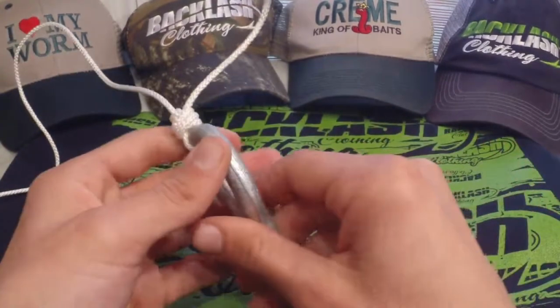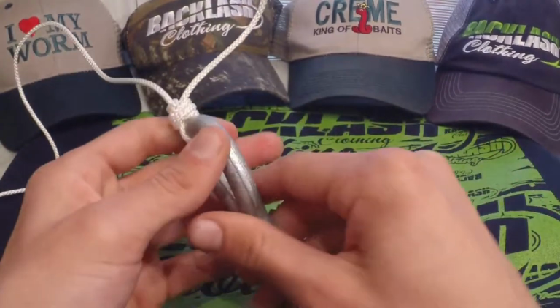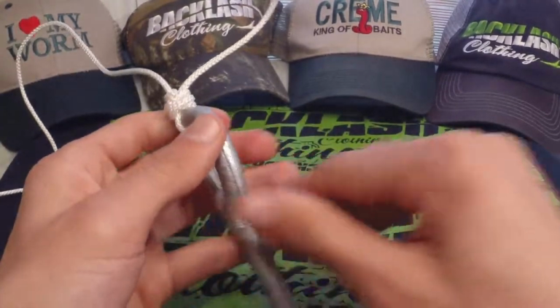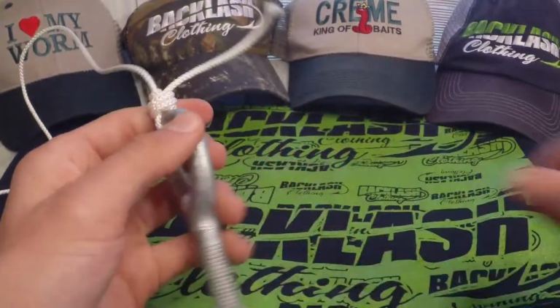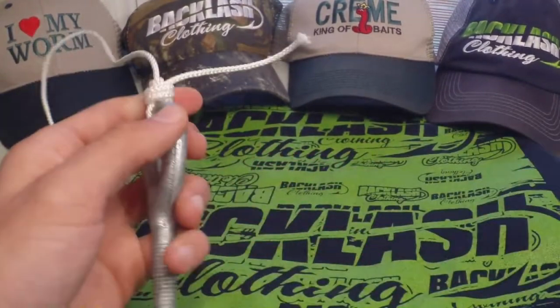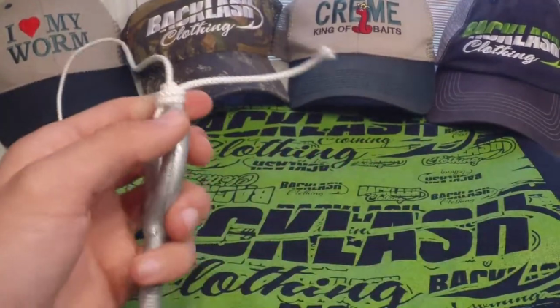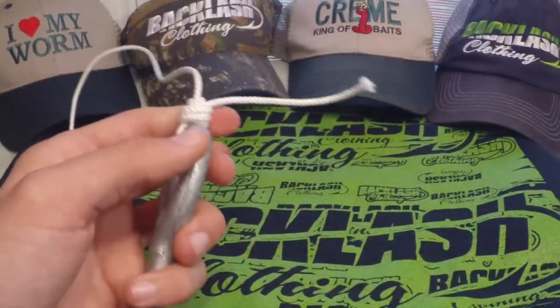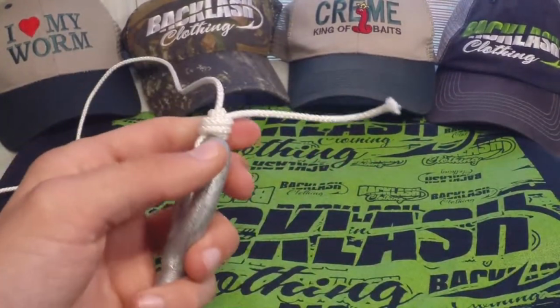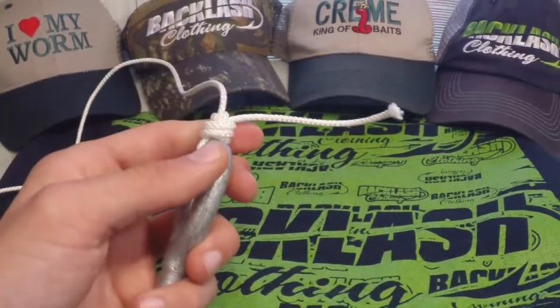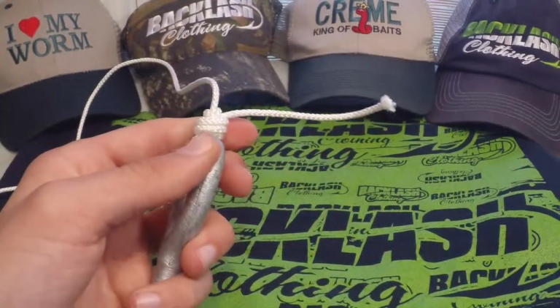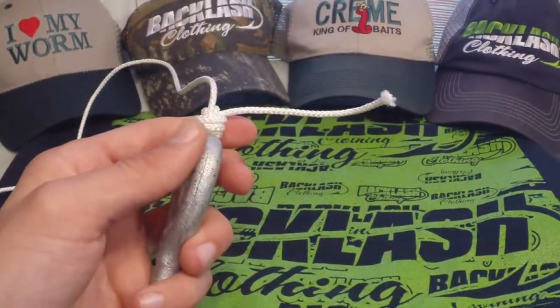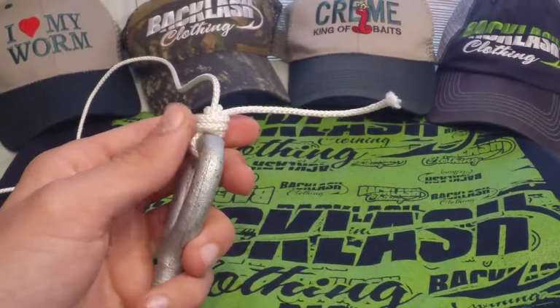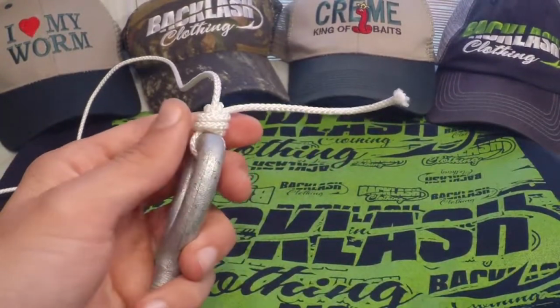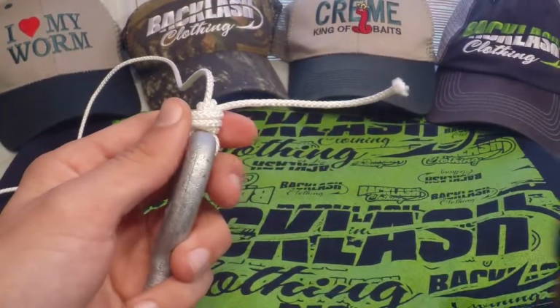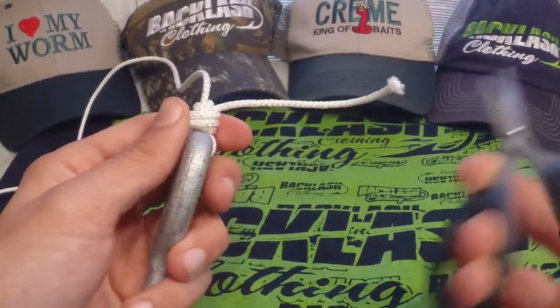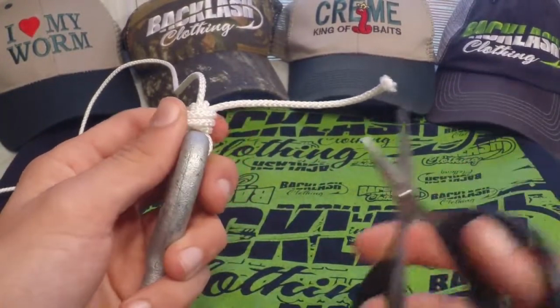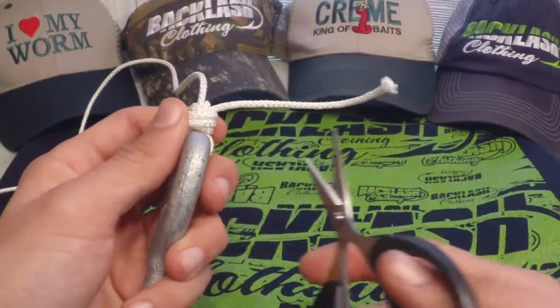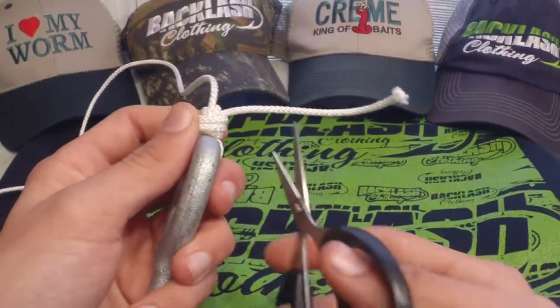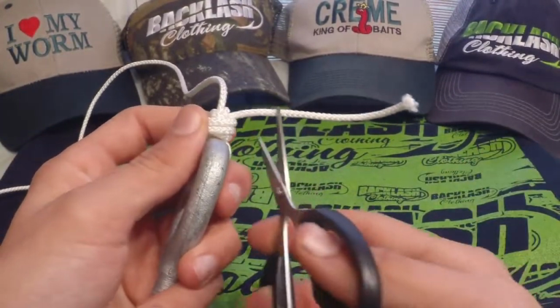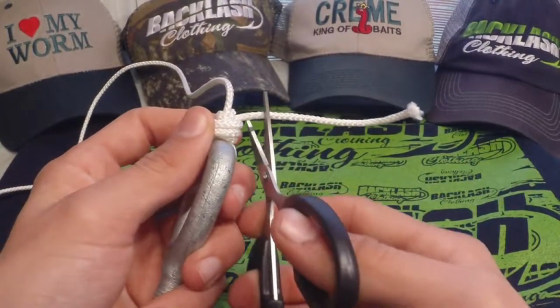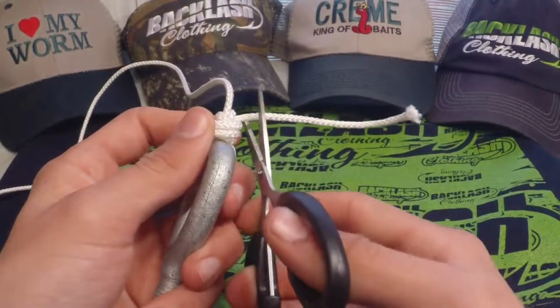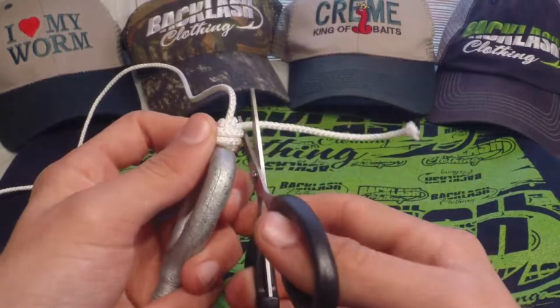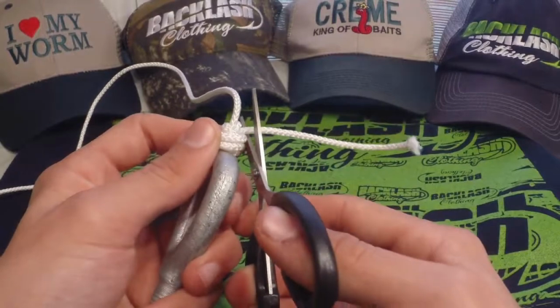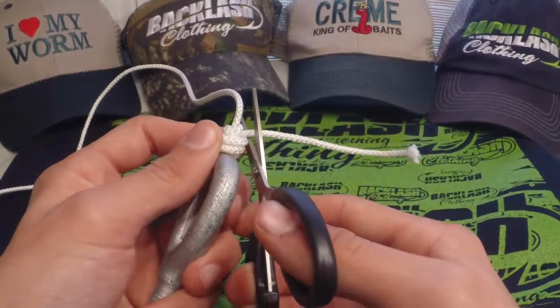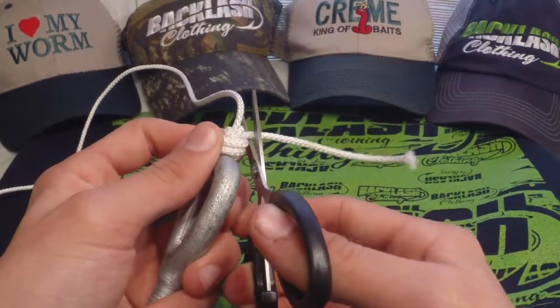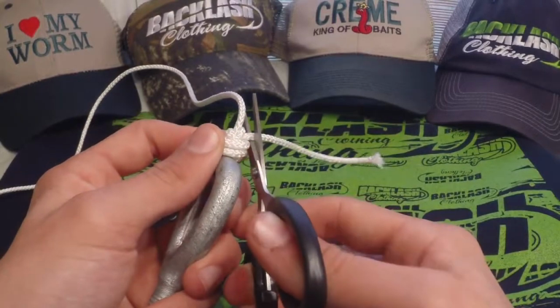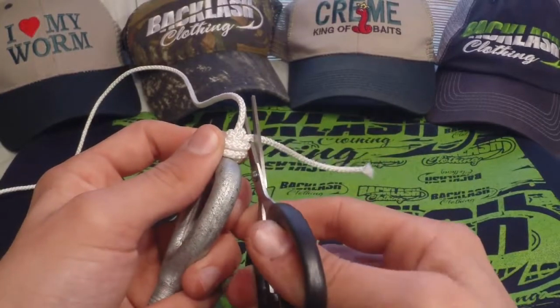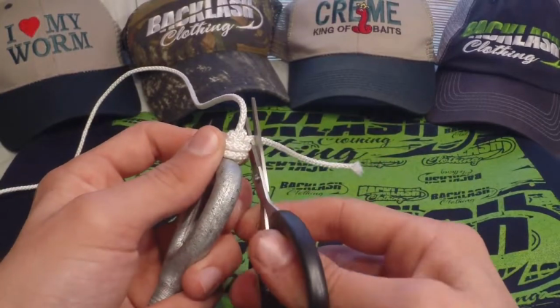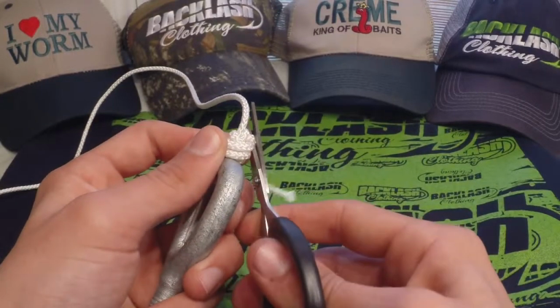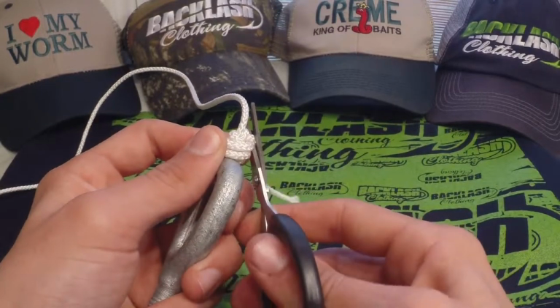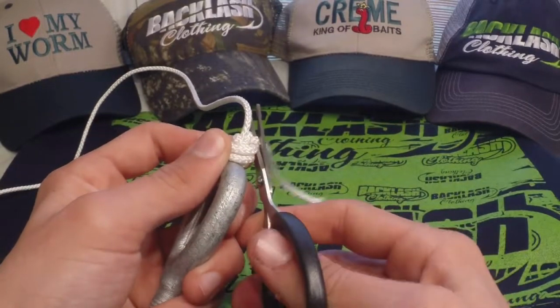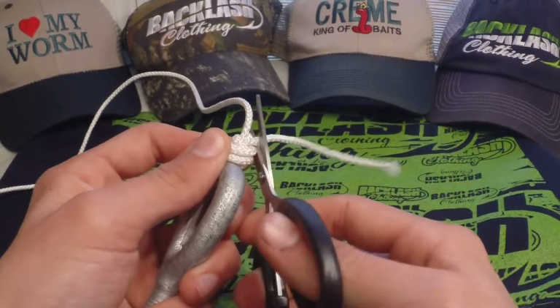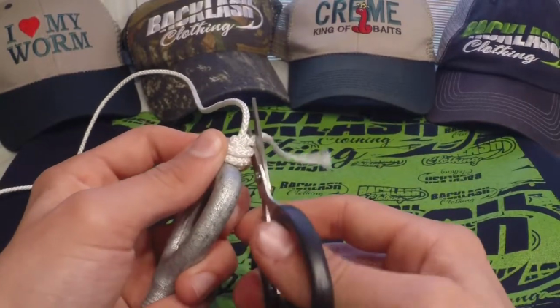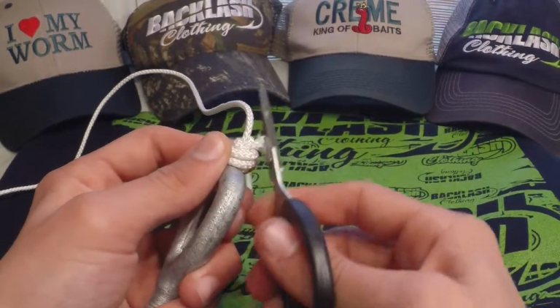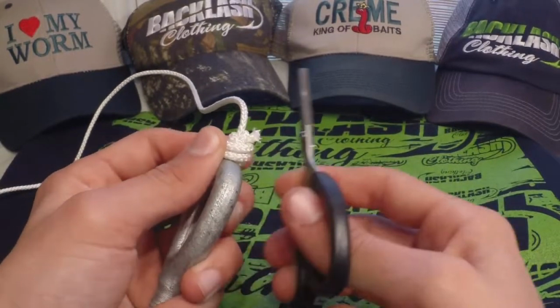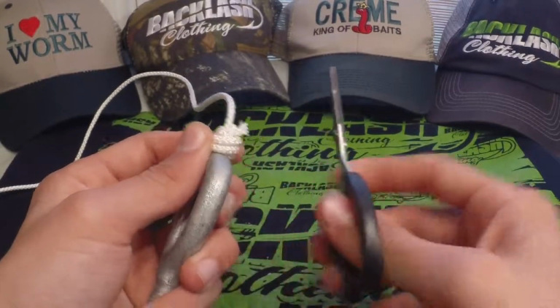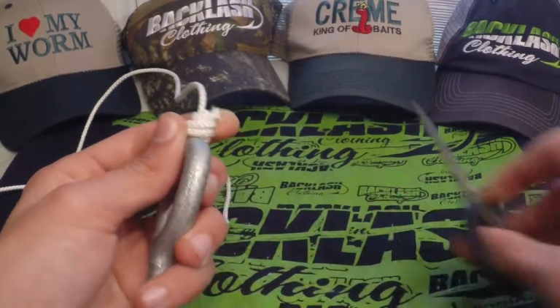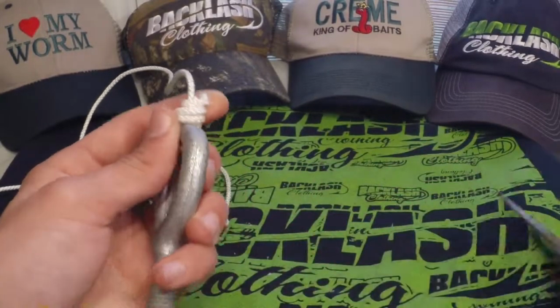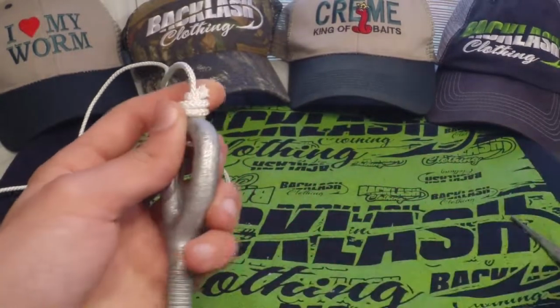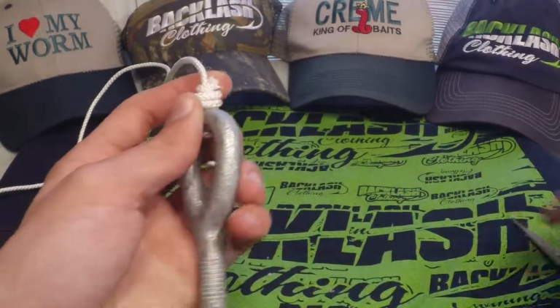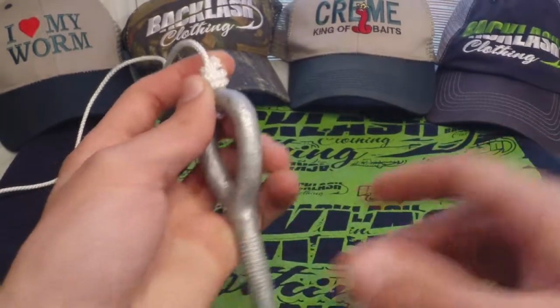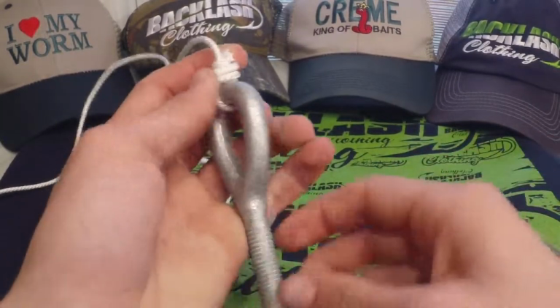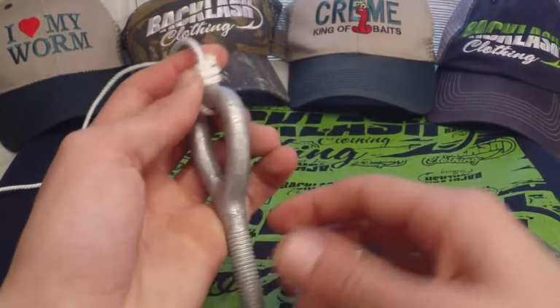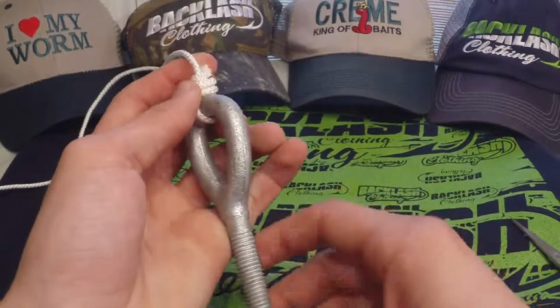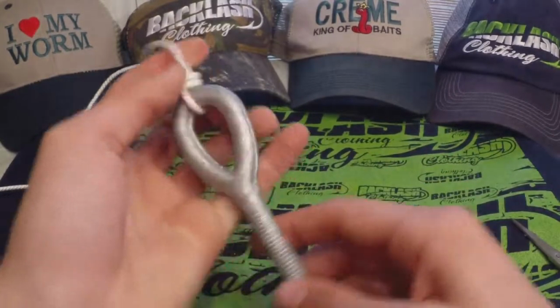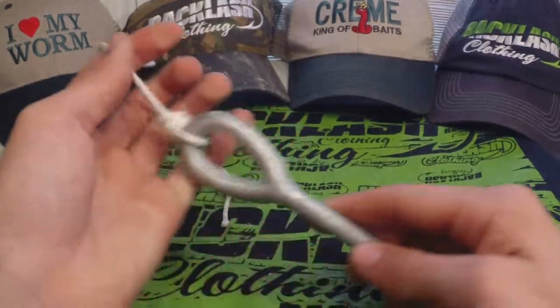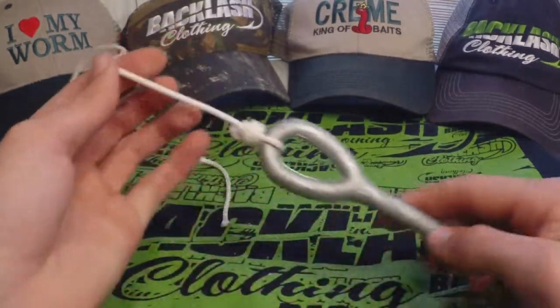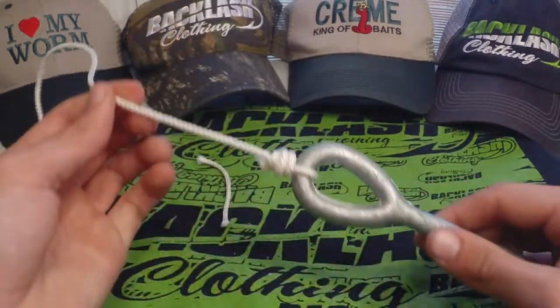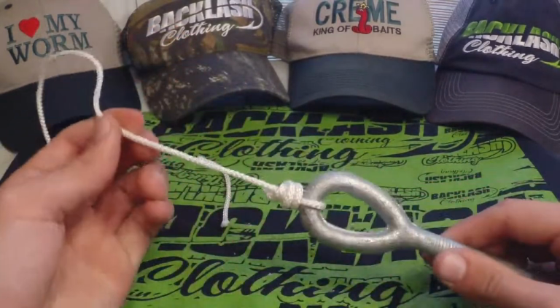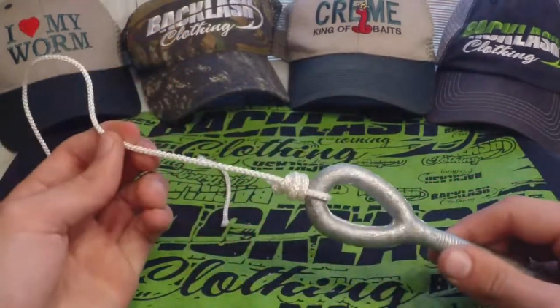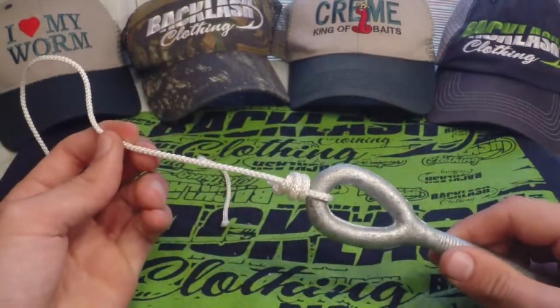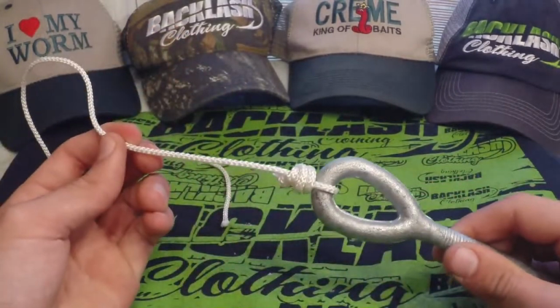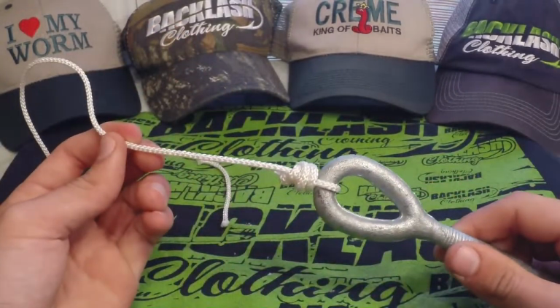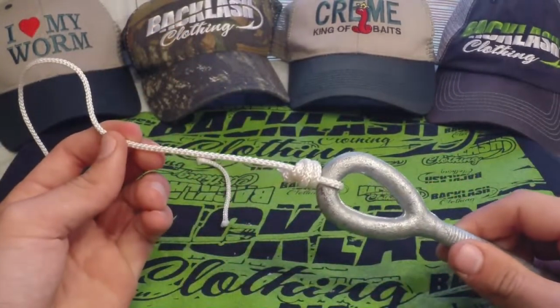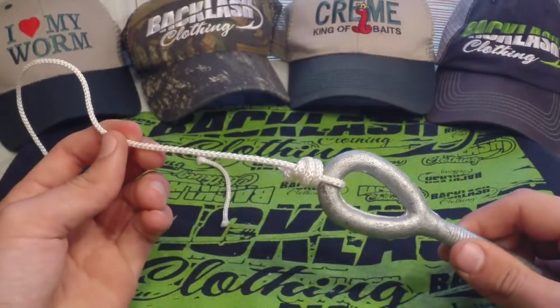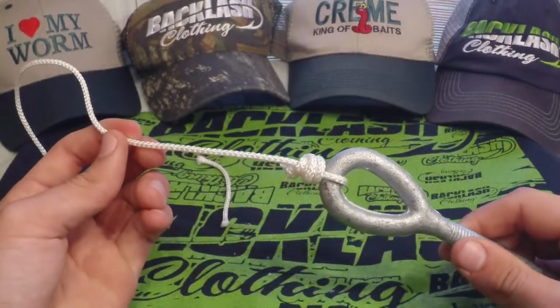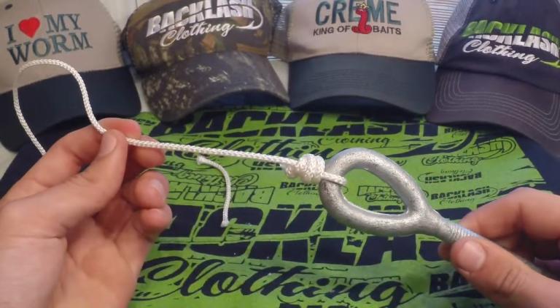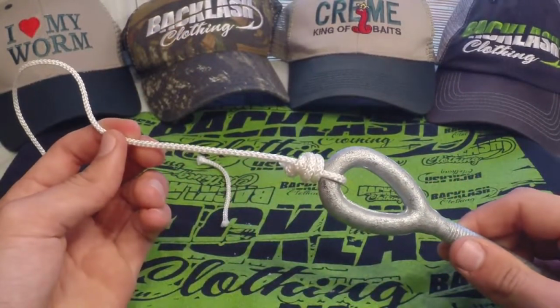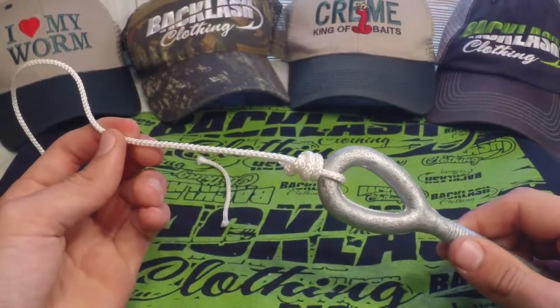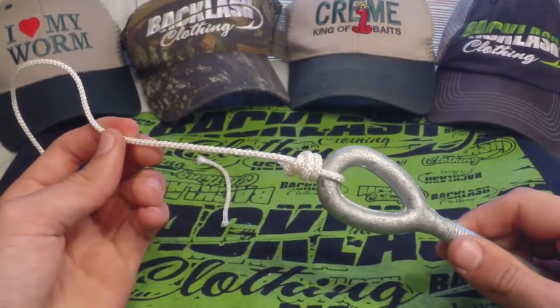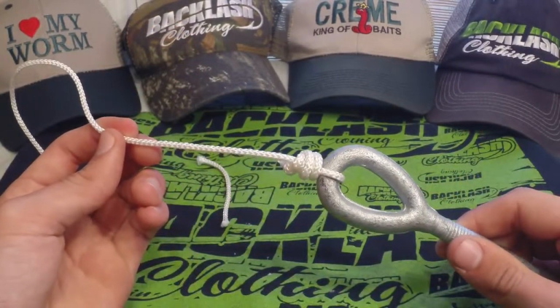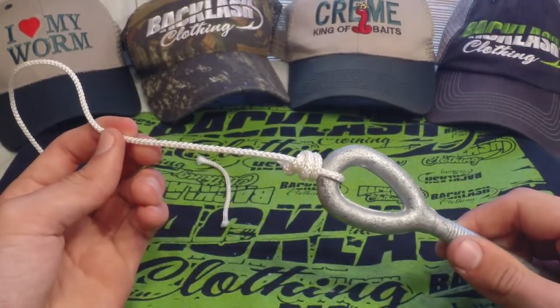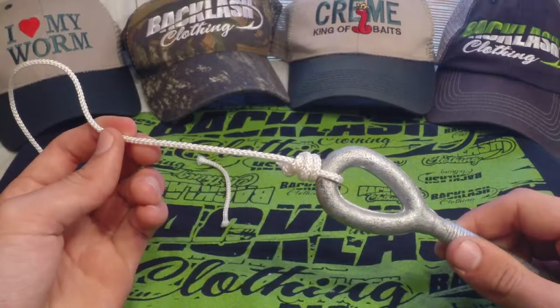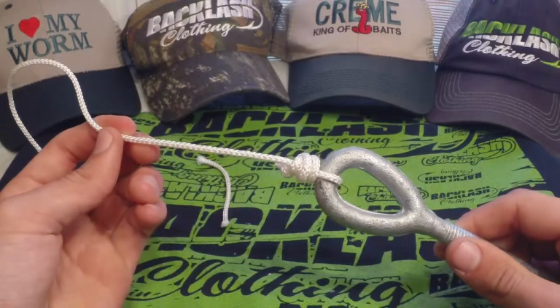Take your scissors, clip your tag end, and you're ready to go fishing. Thanks for watching, guys.